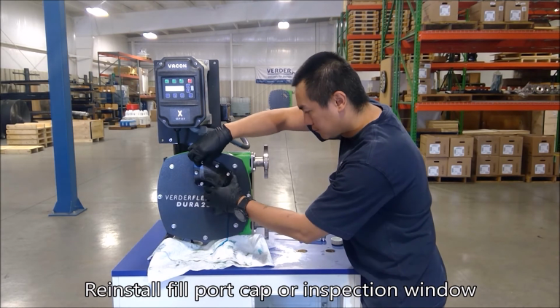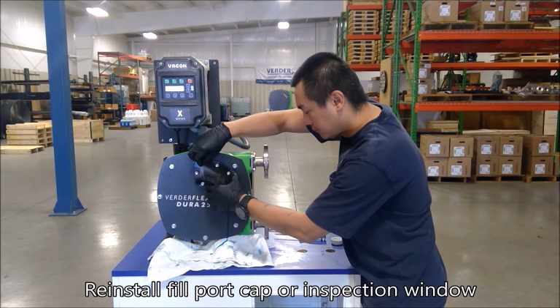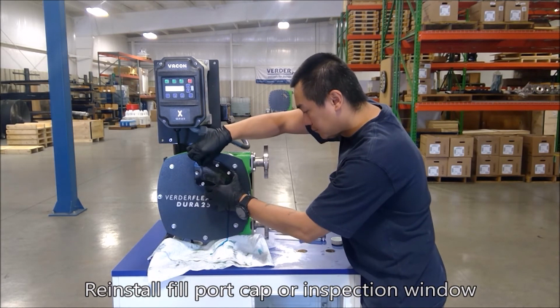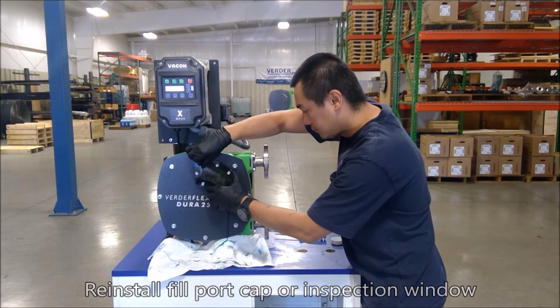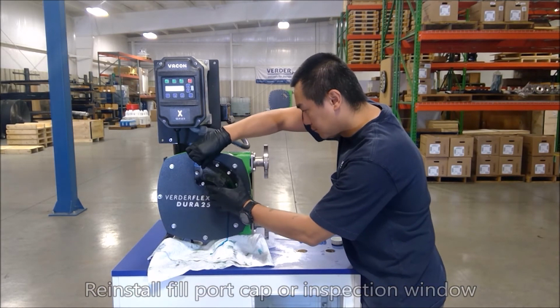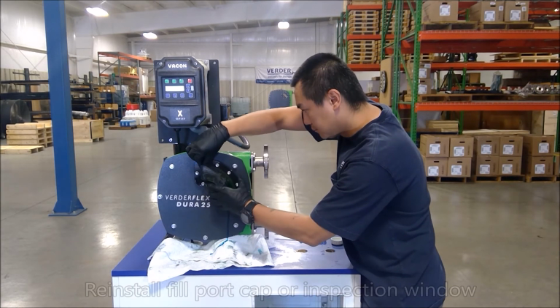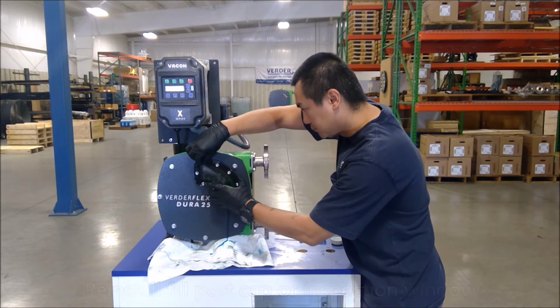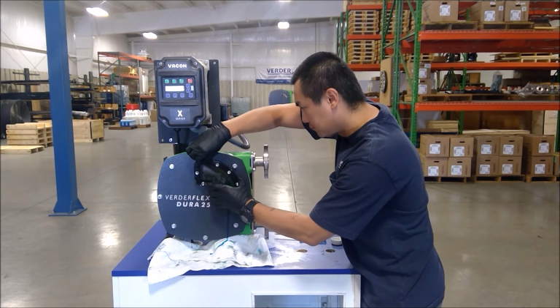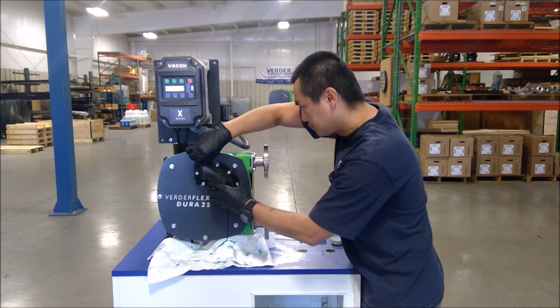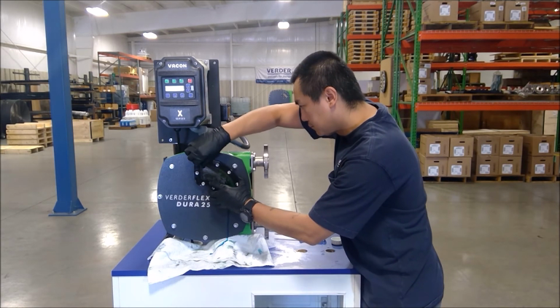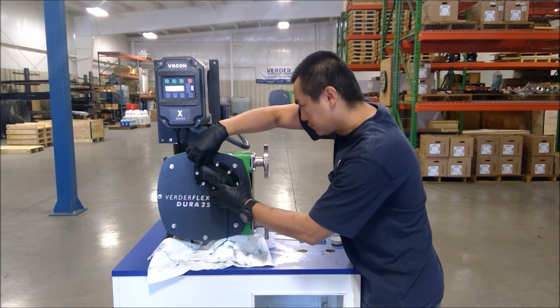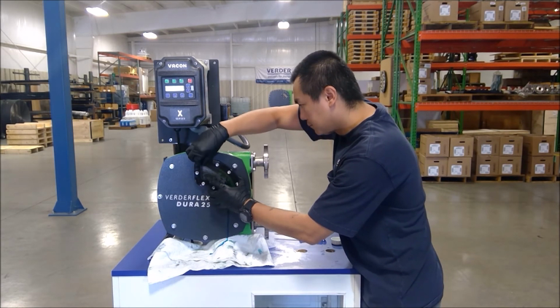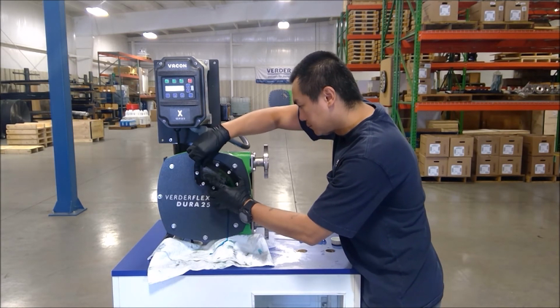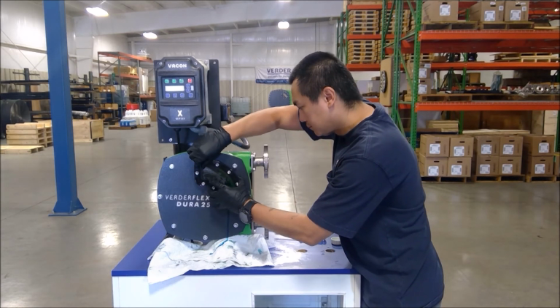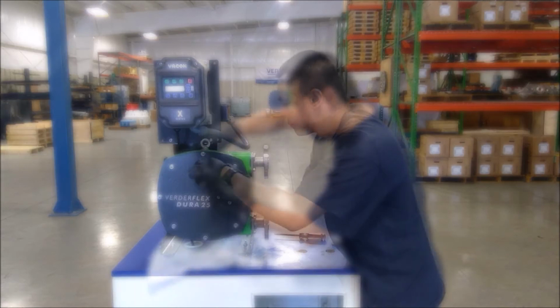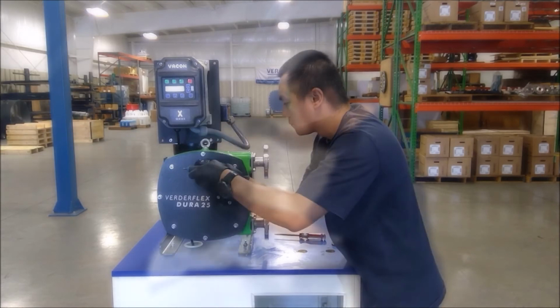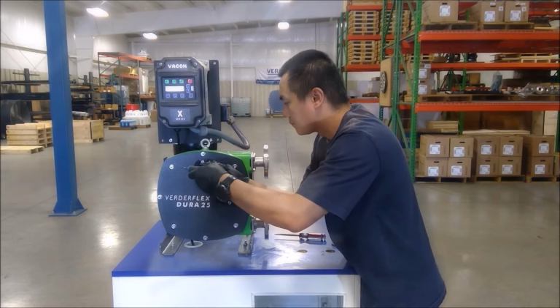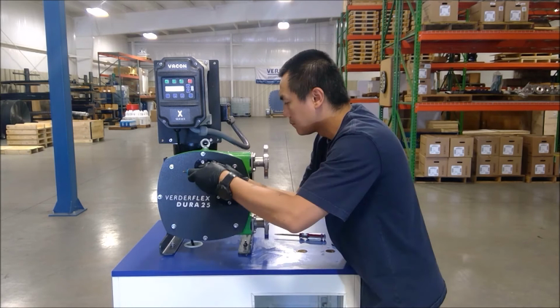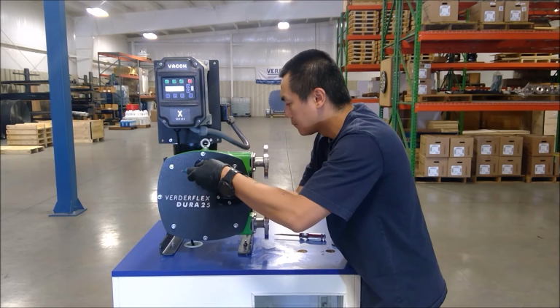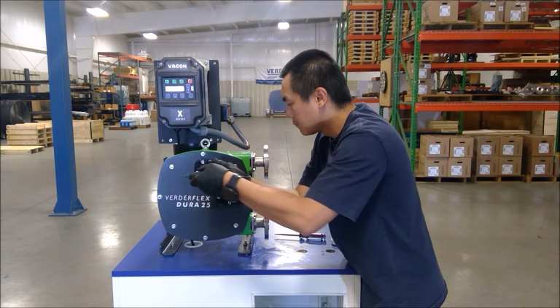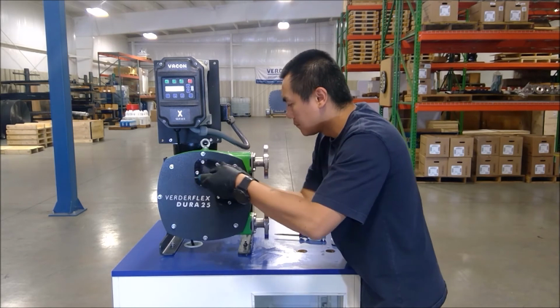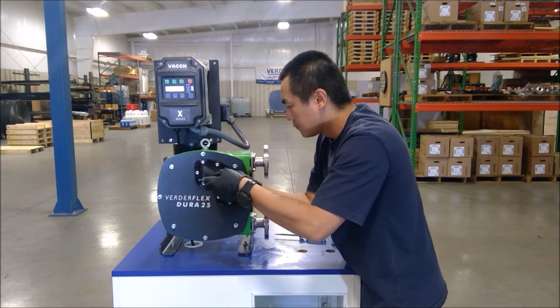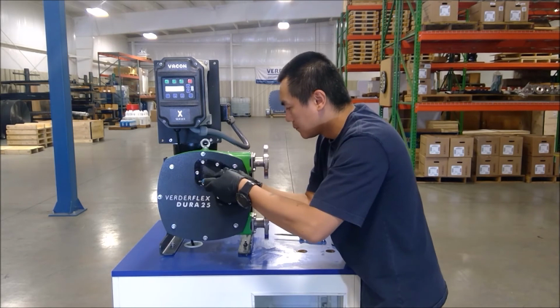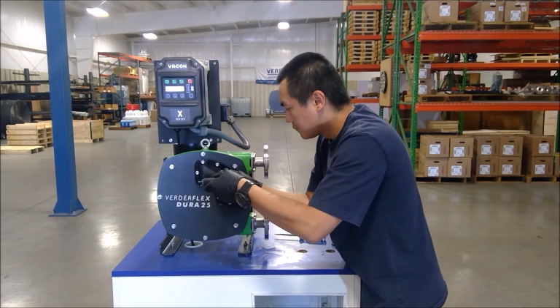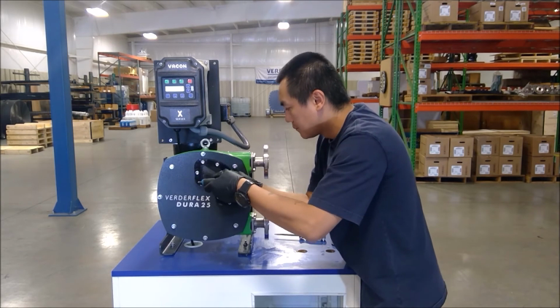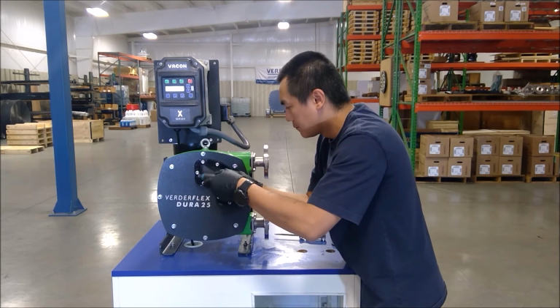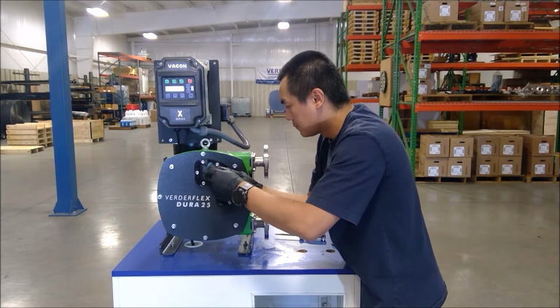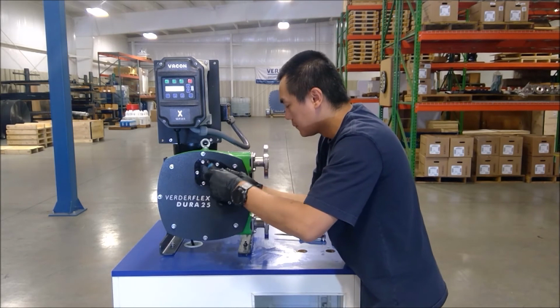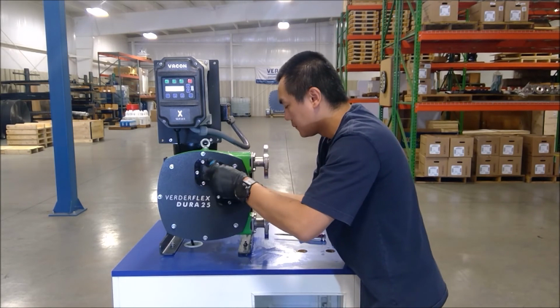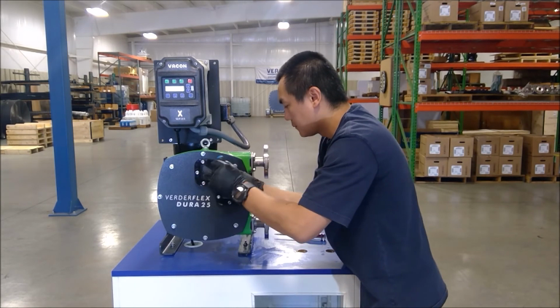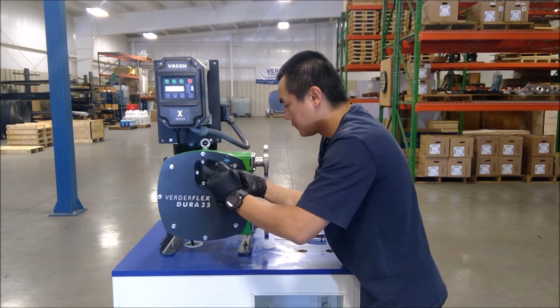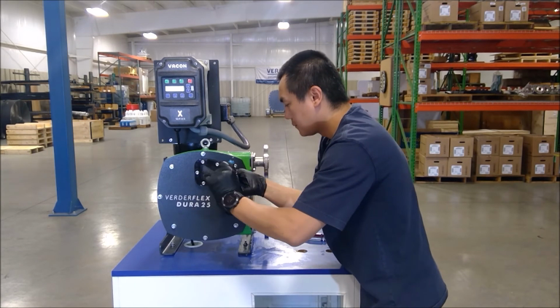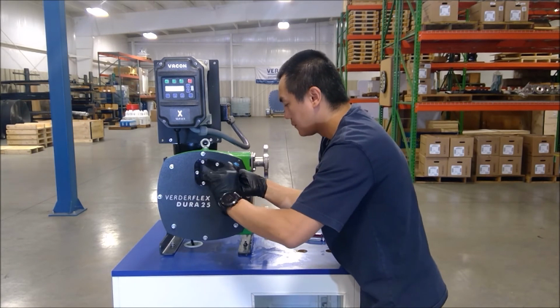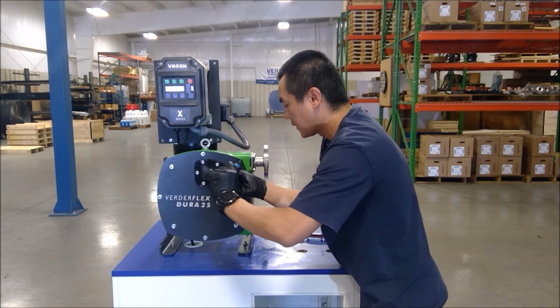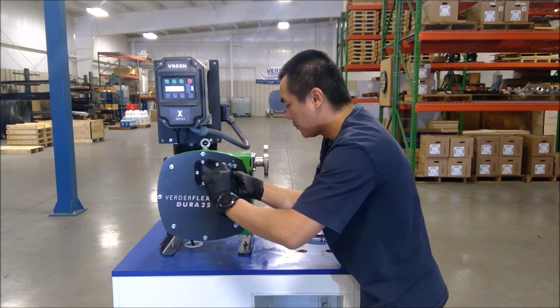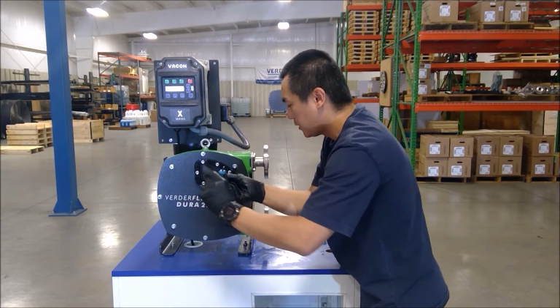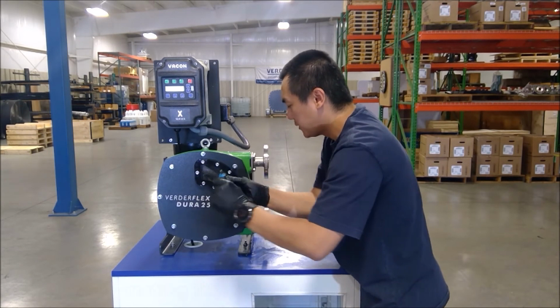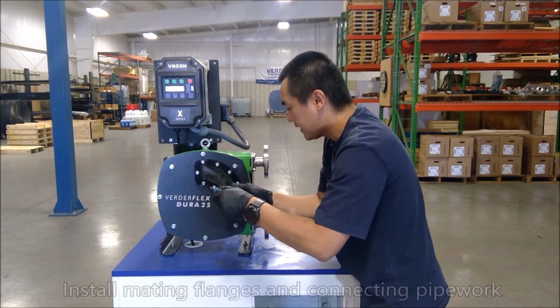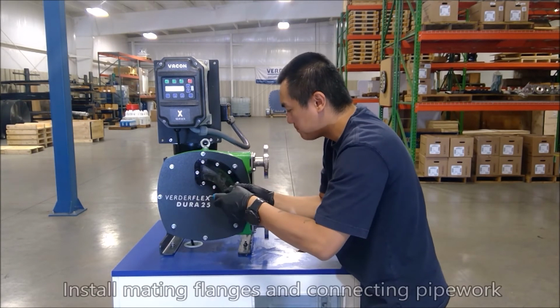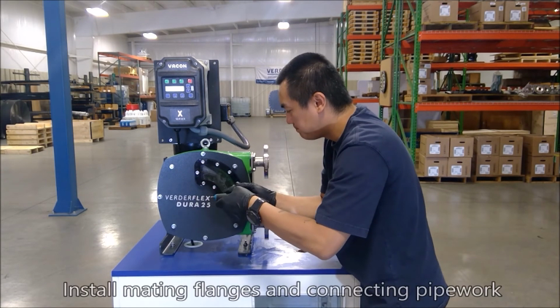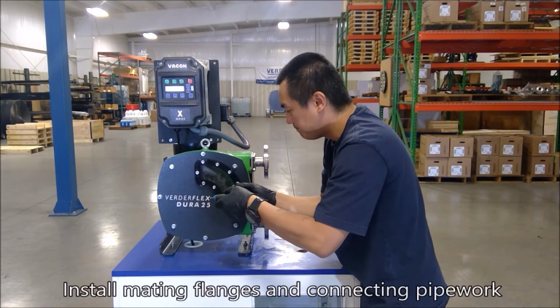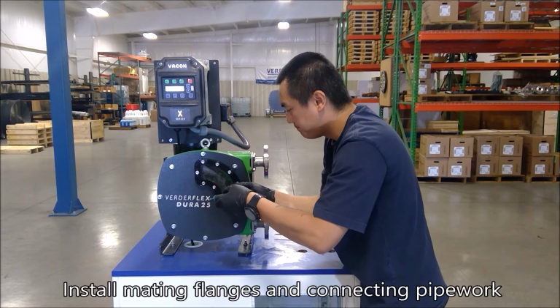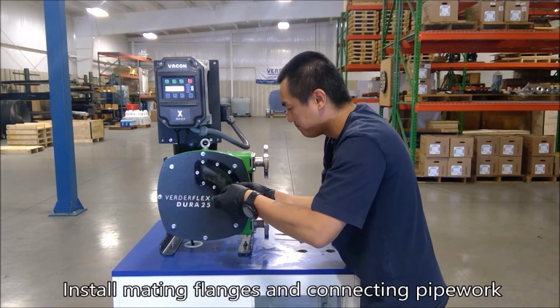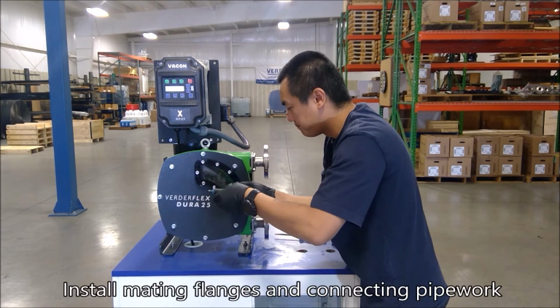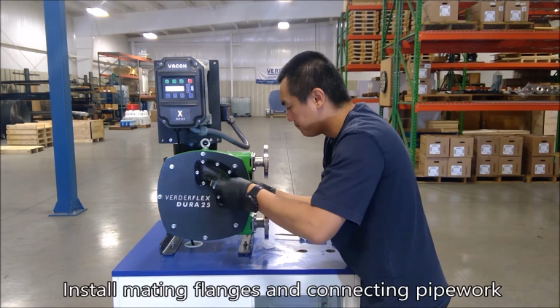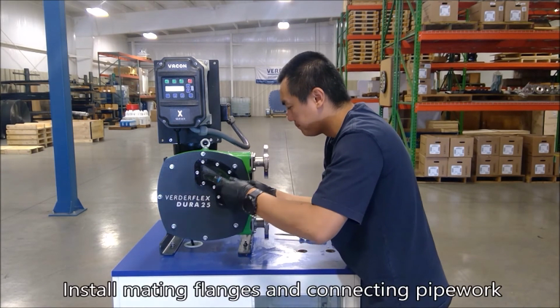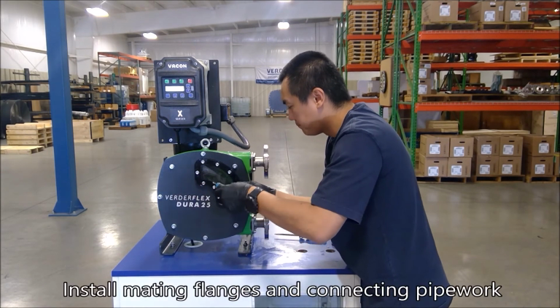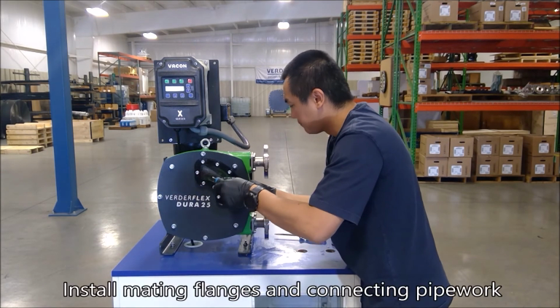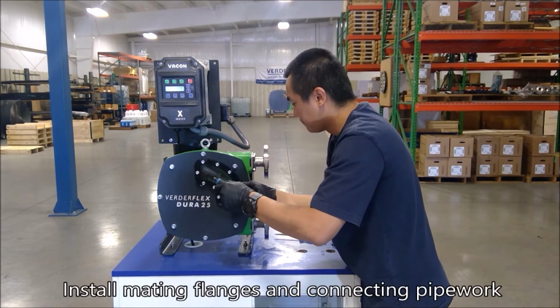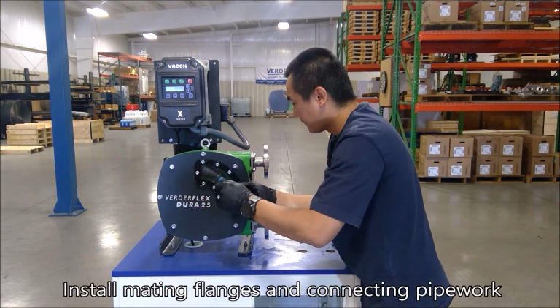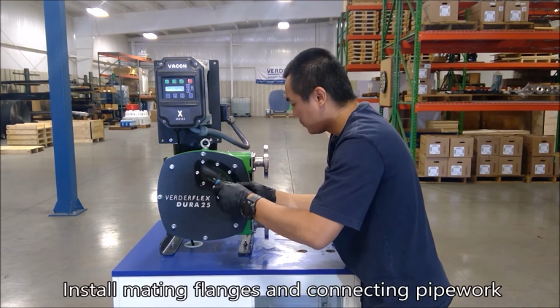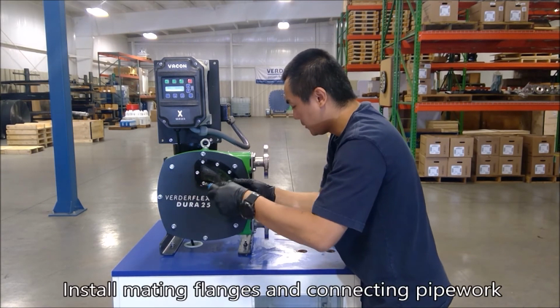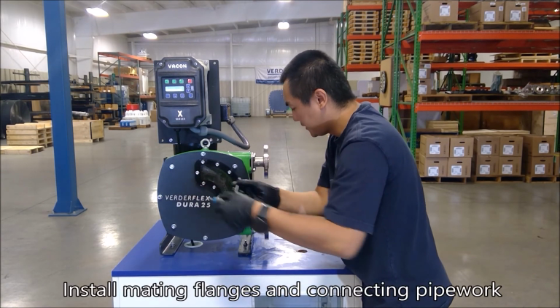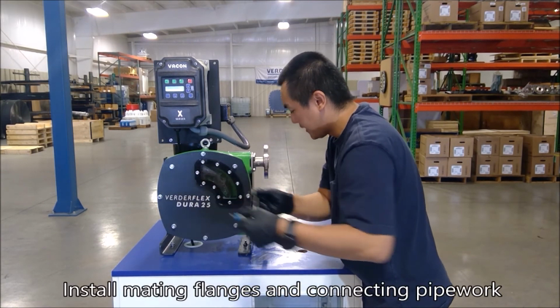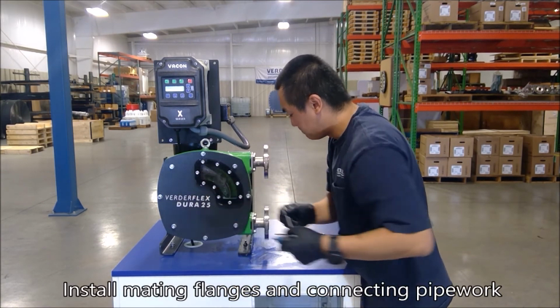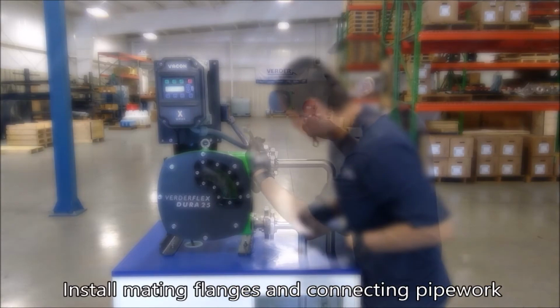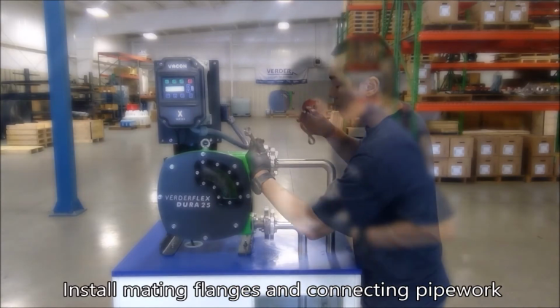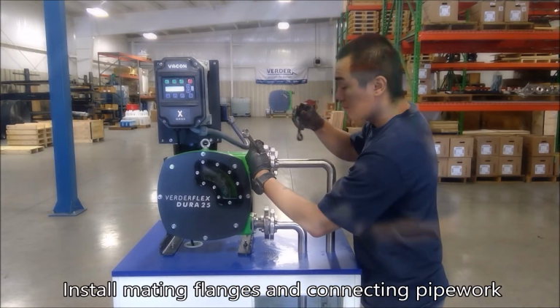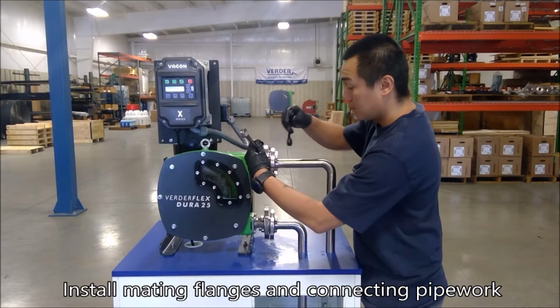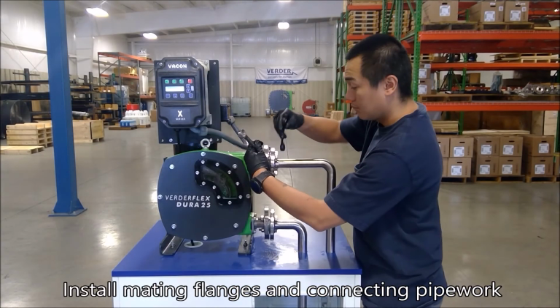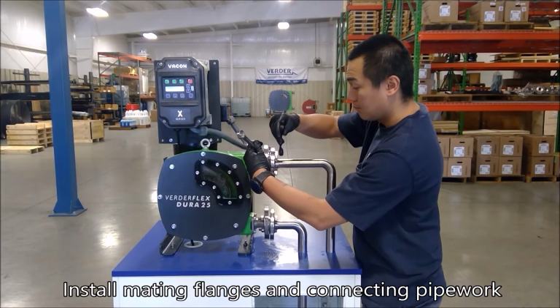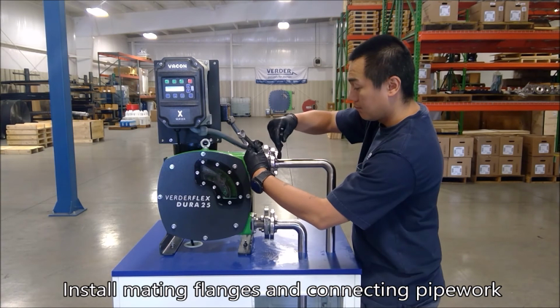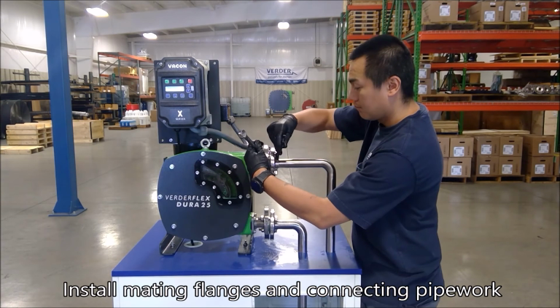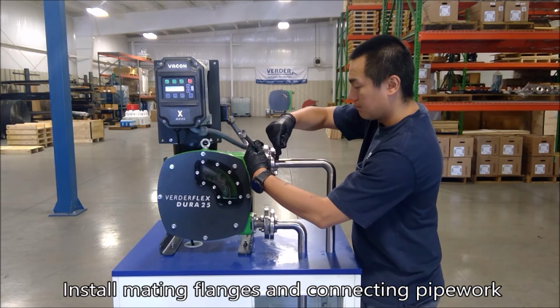Reinstall the fill port cap or inspection window and reassemble mating flanges and connecting pipework.